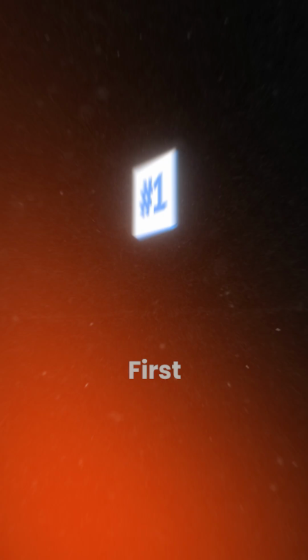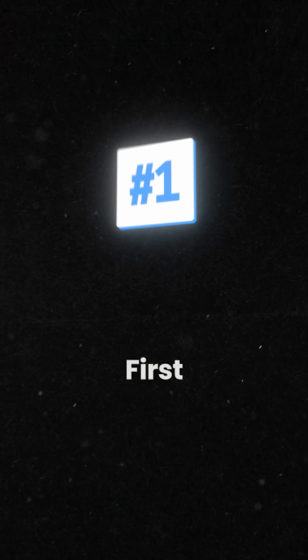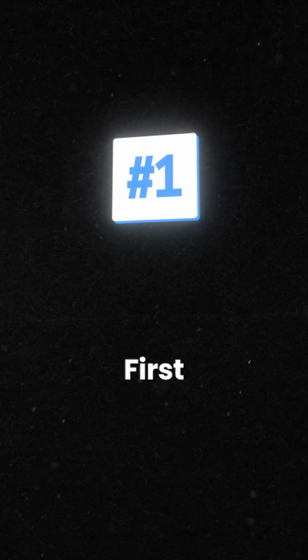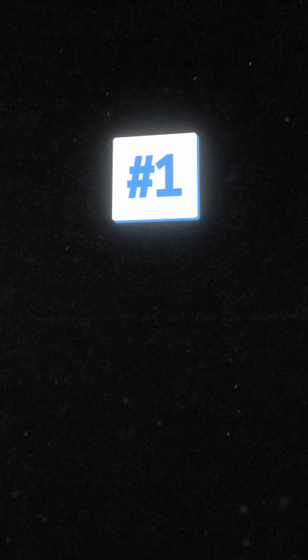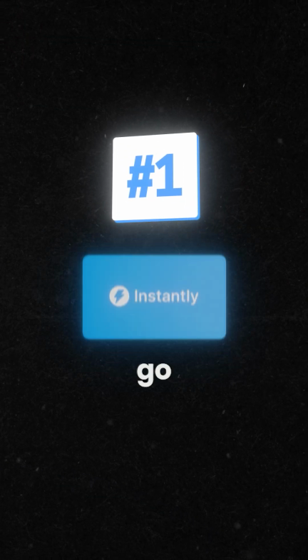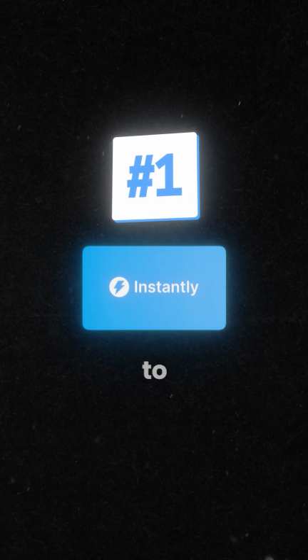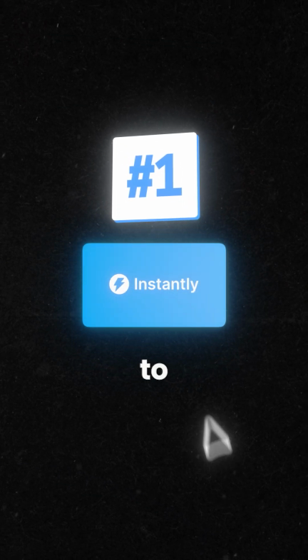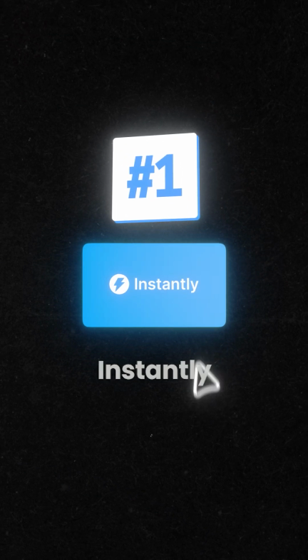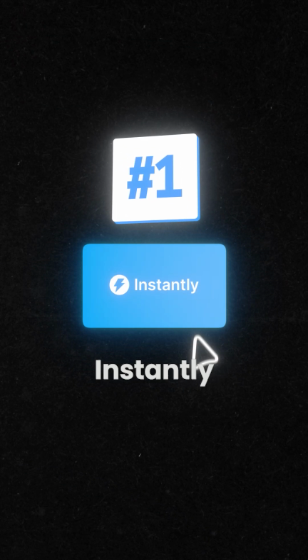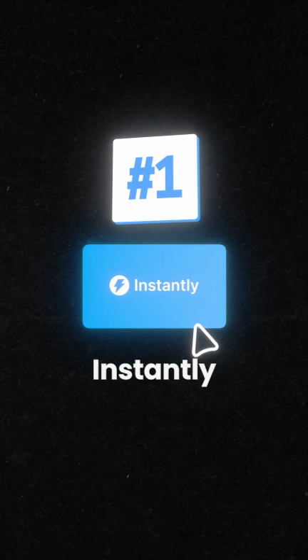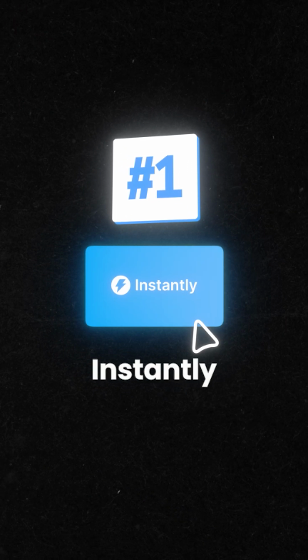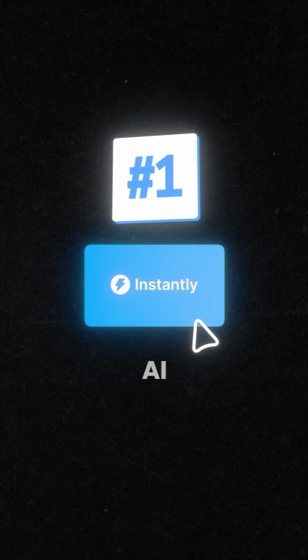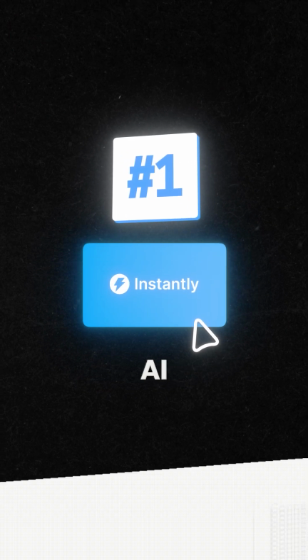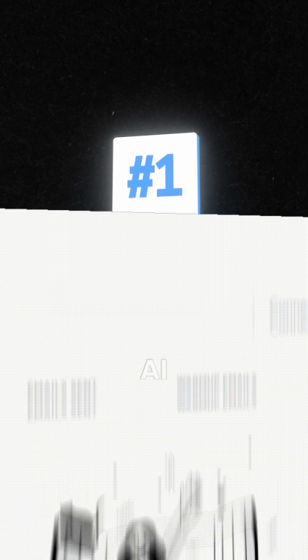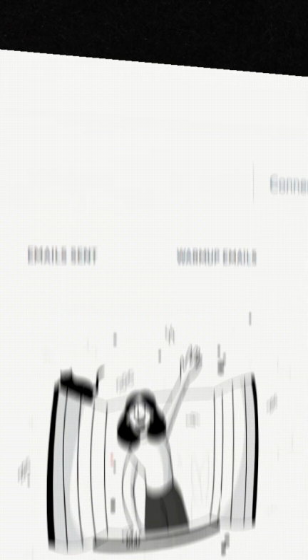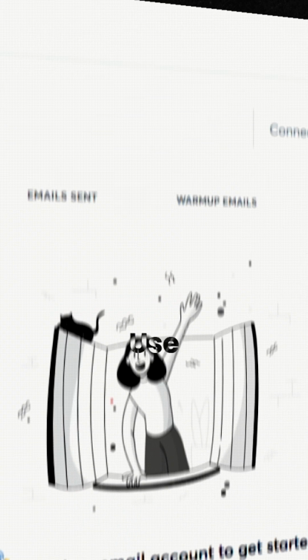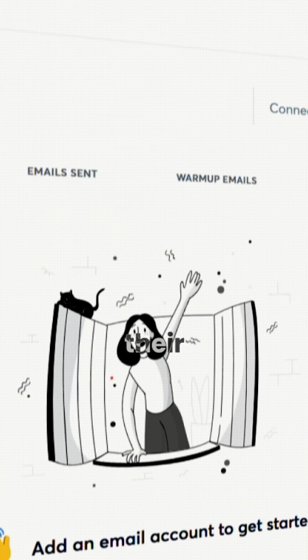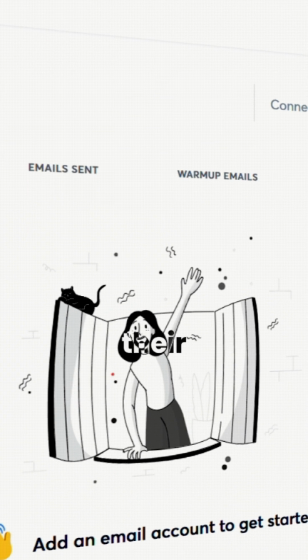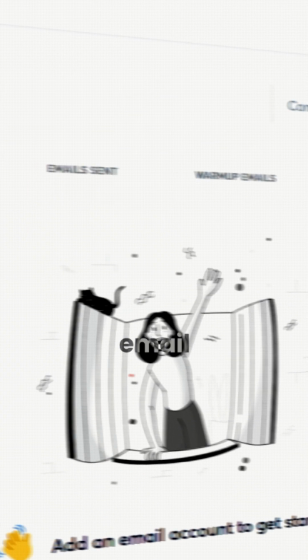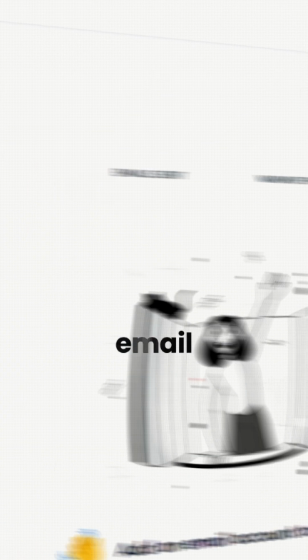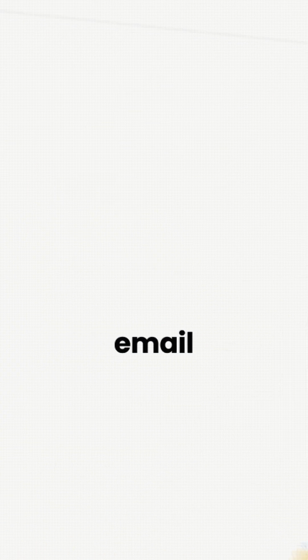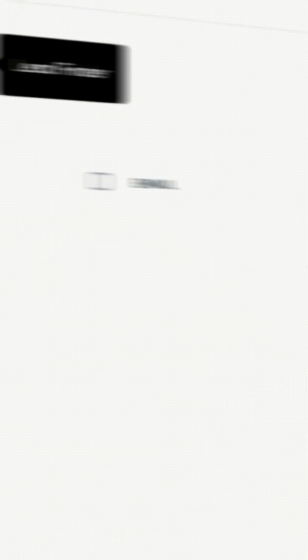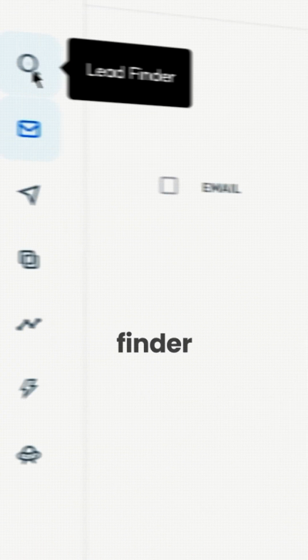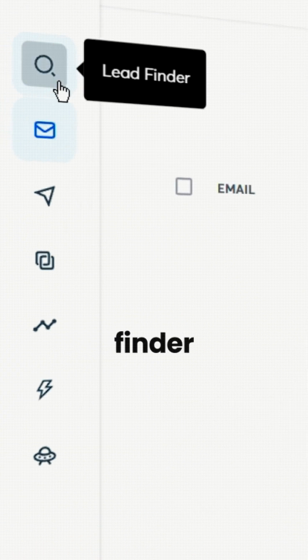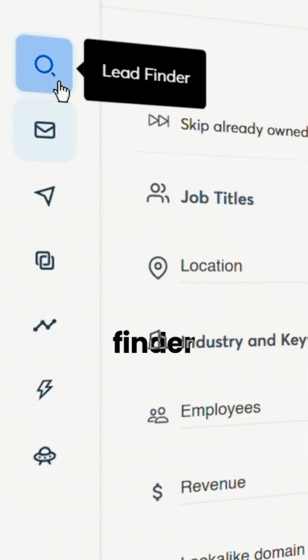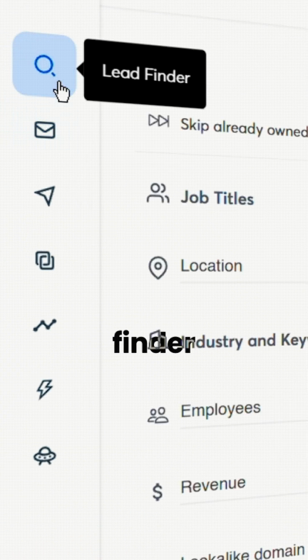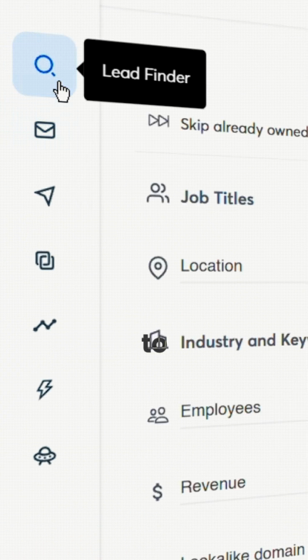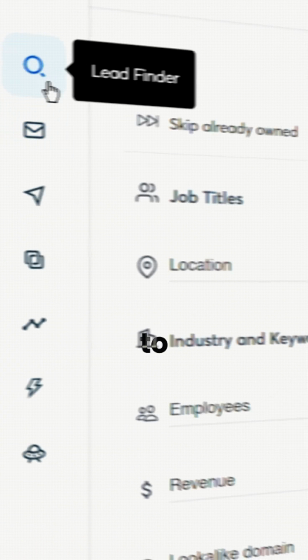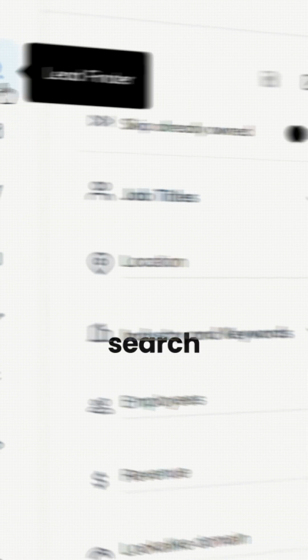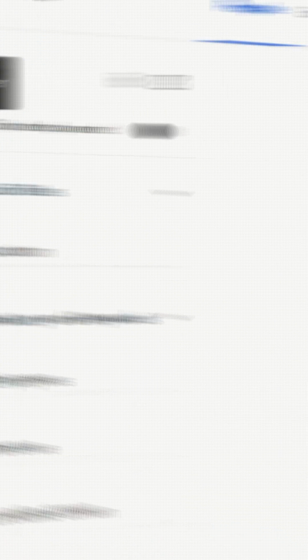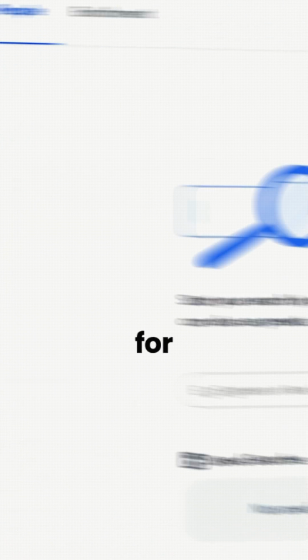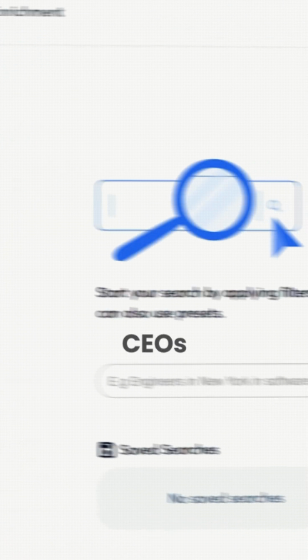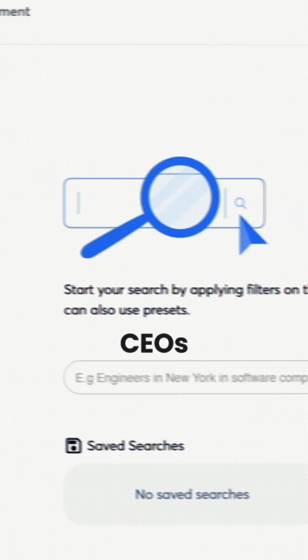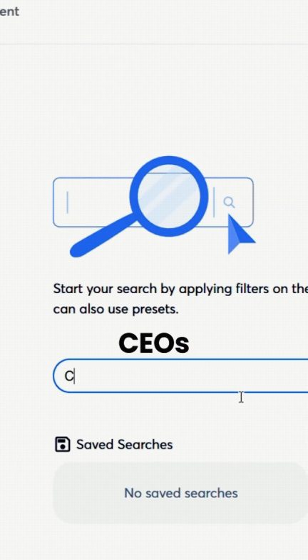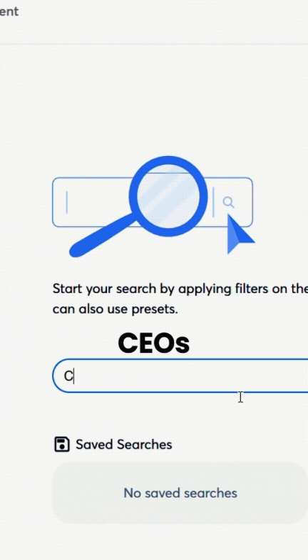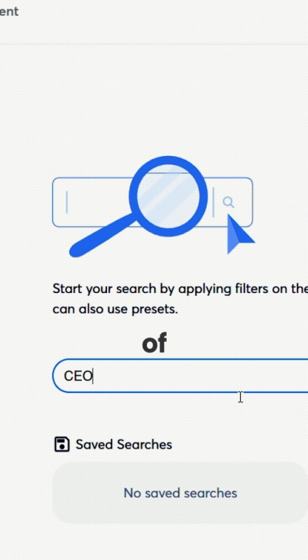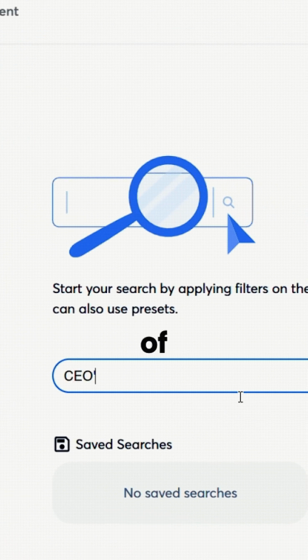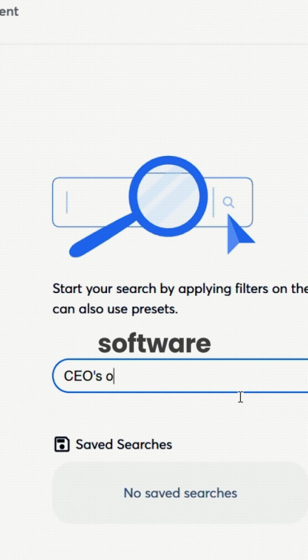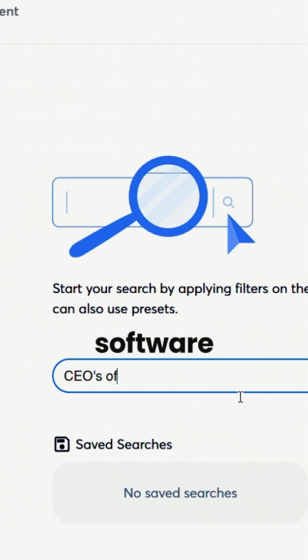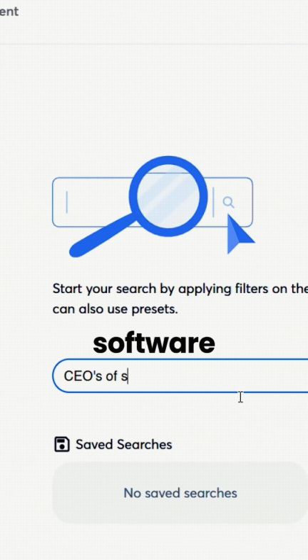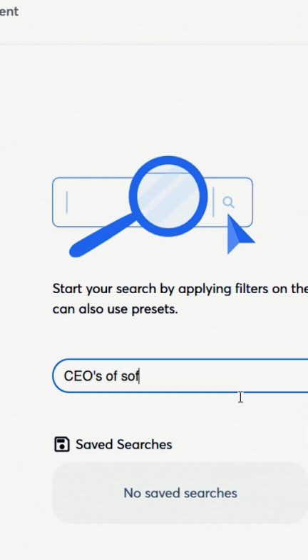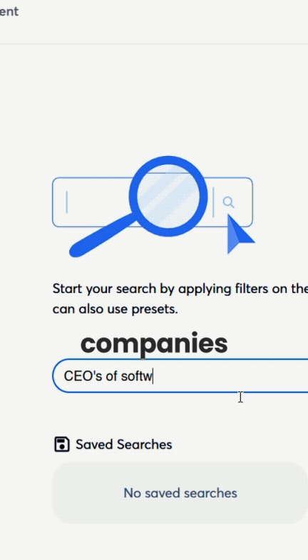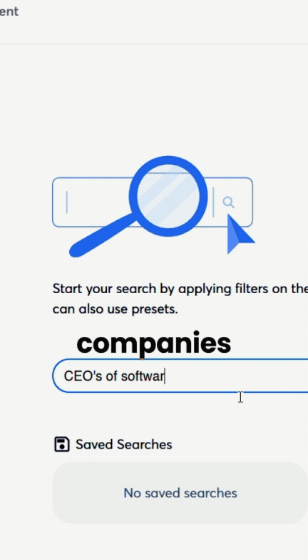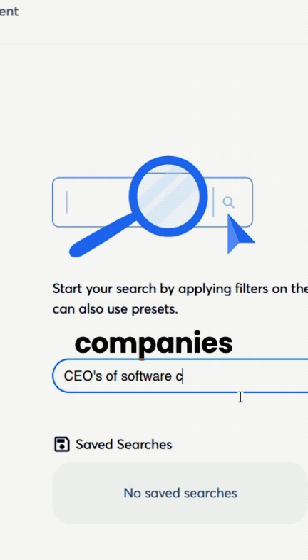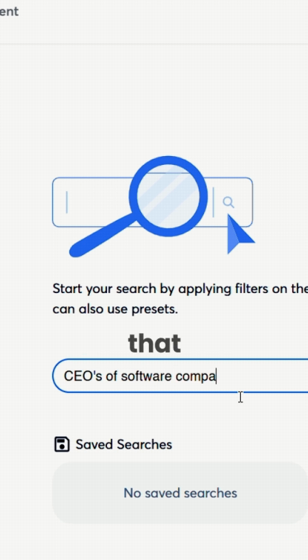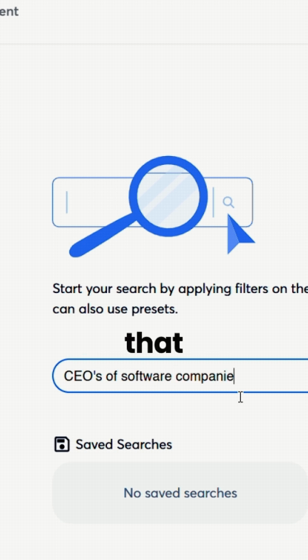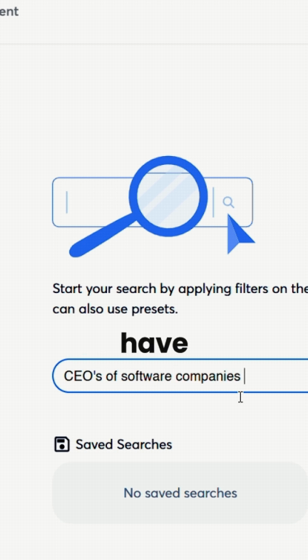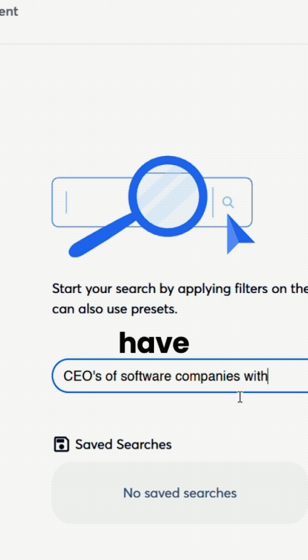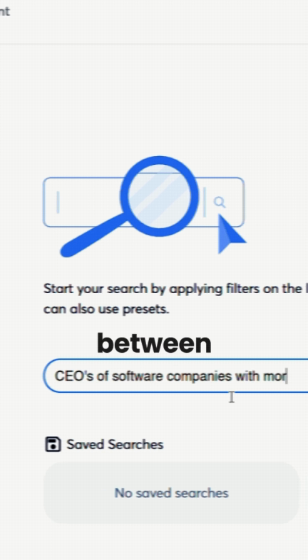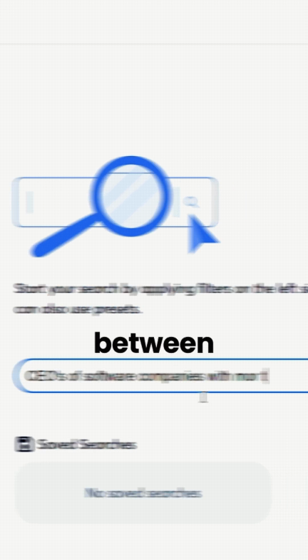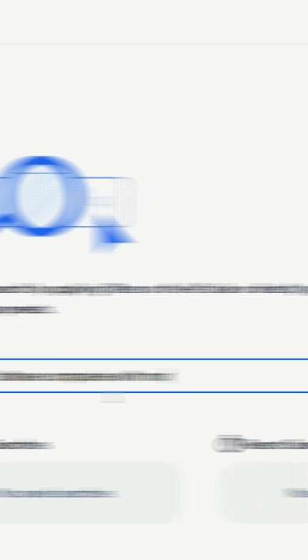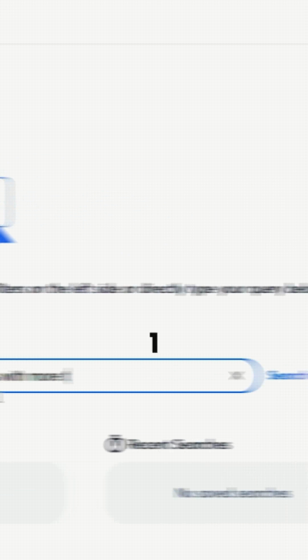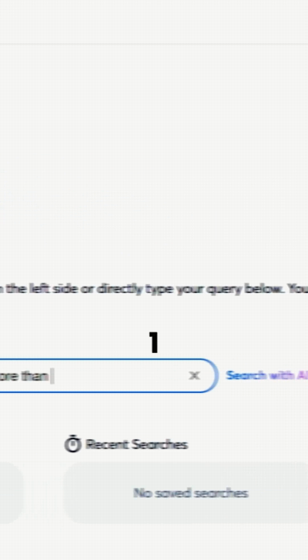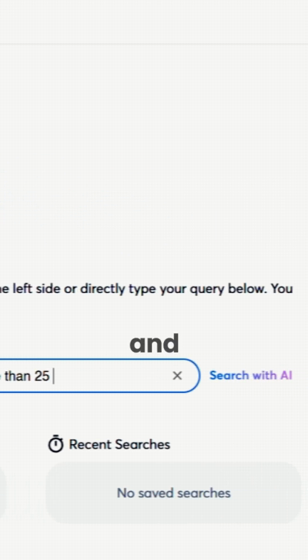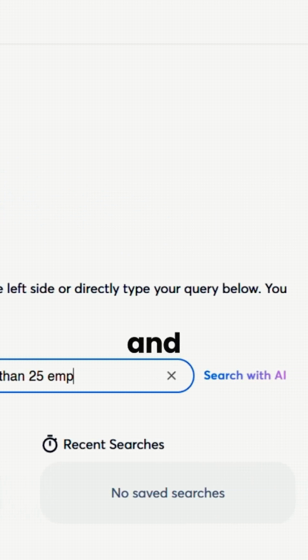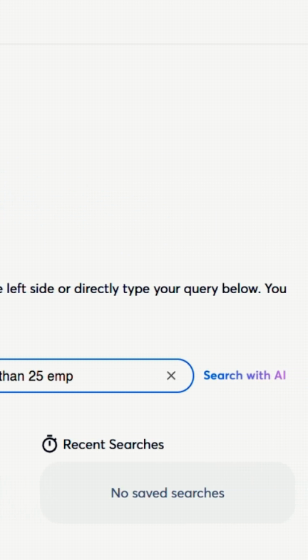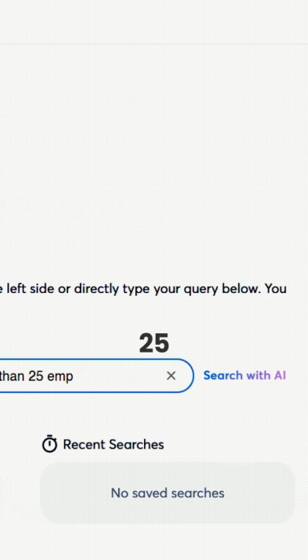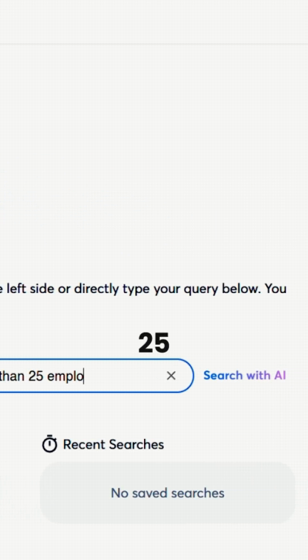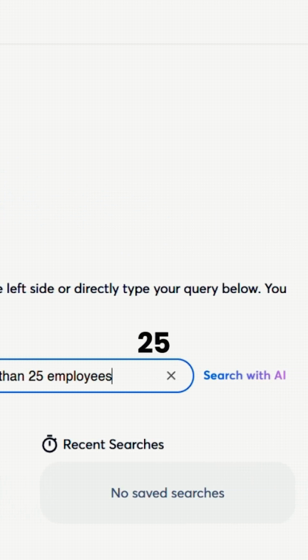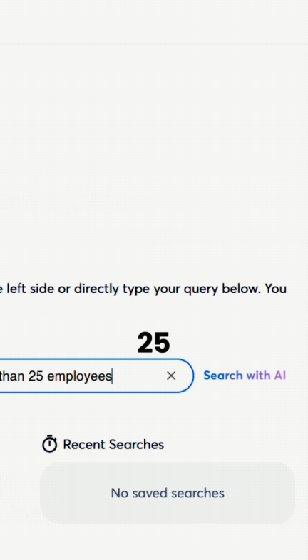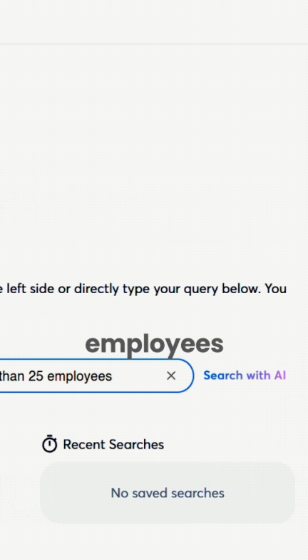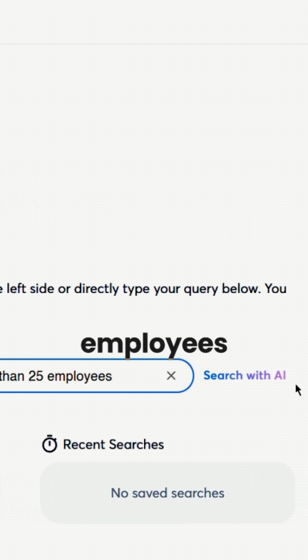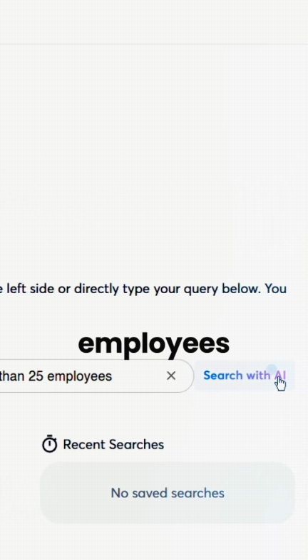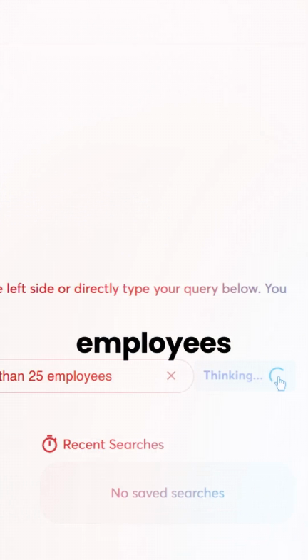First, go to Instantly AI and use their email finder to search for CEOs of software companies that have between one and 25 employees.